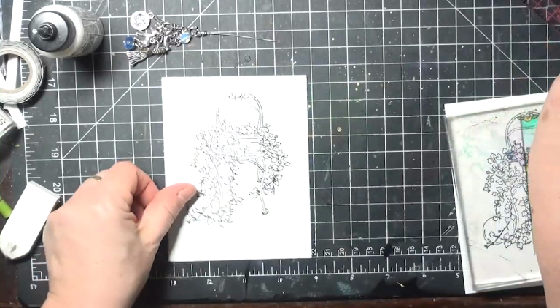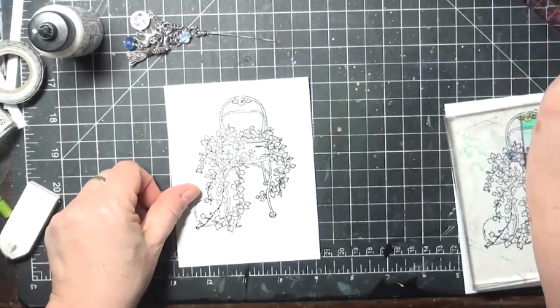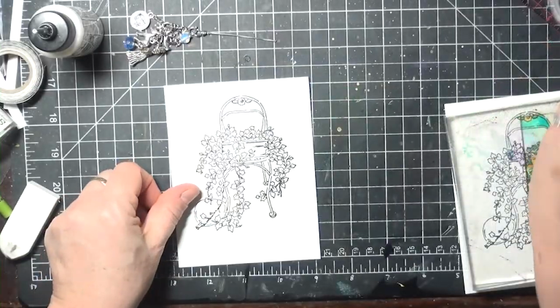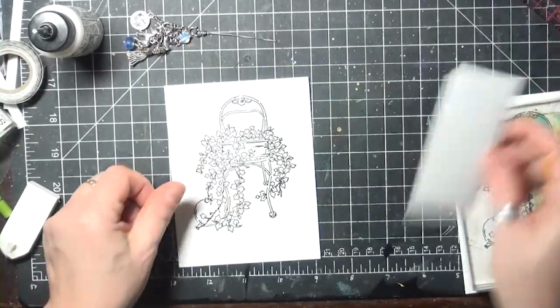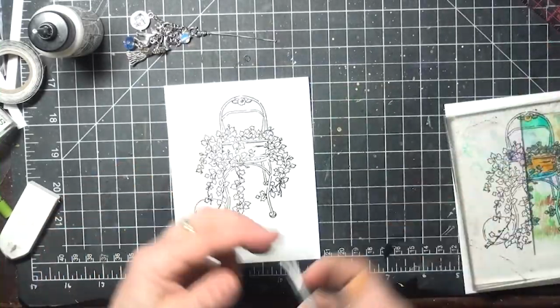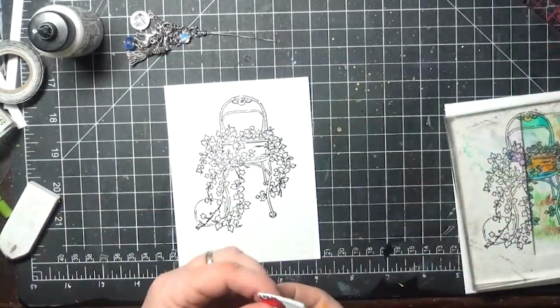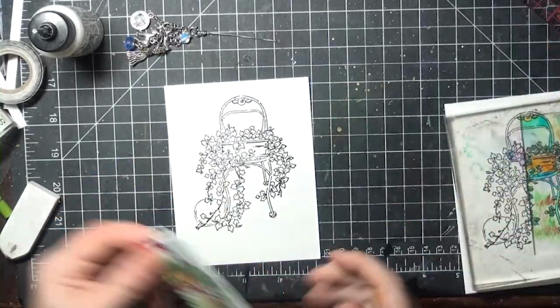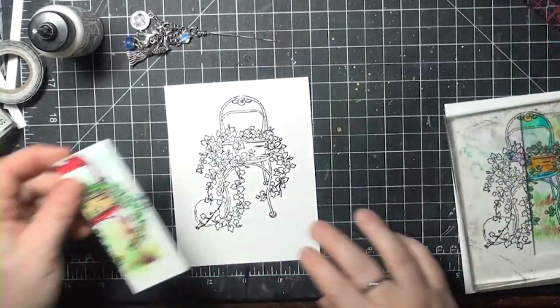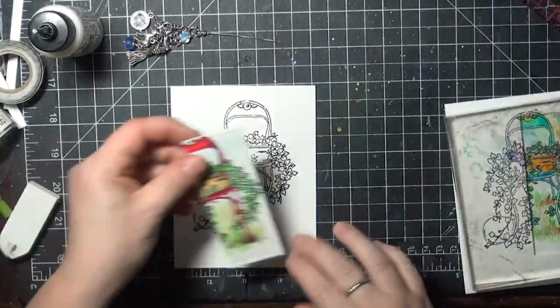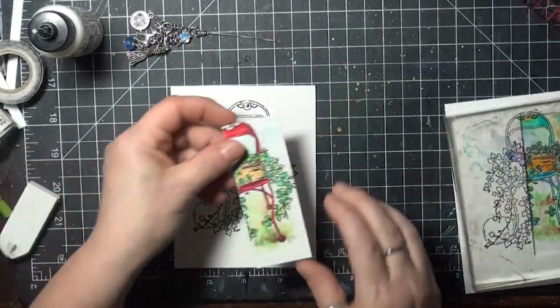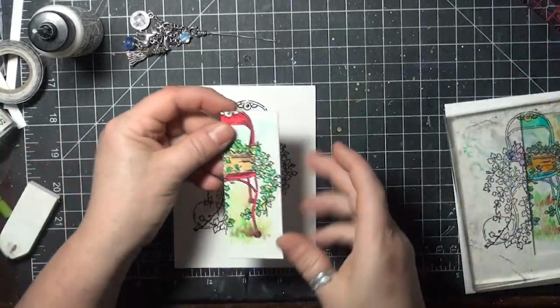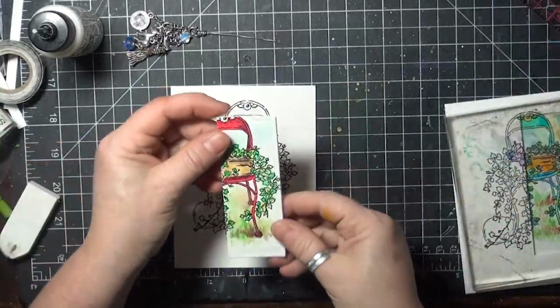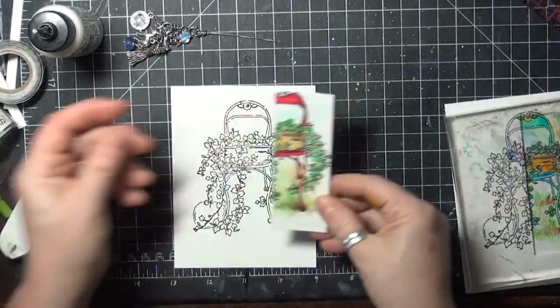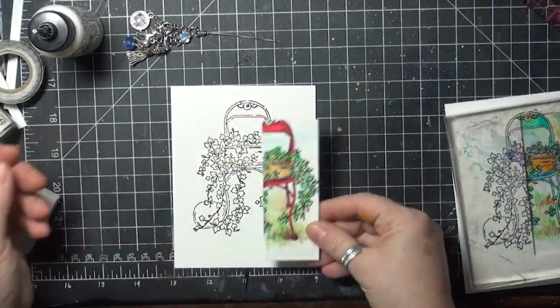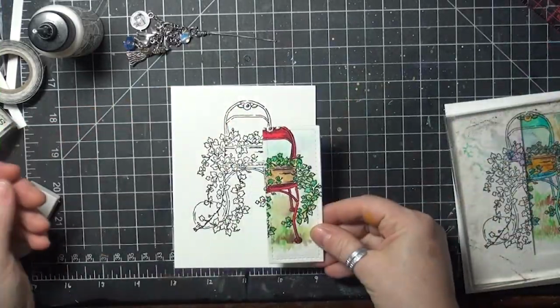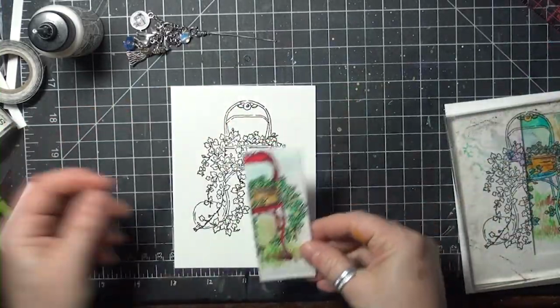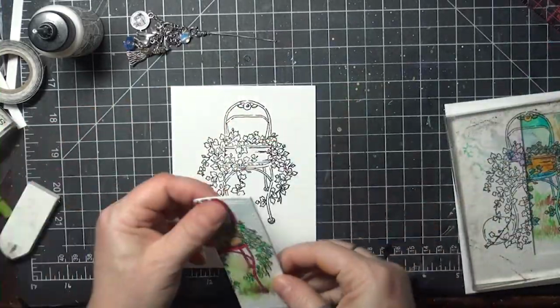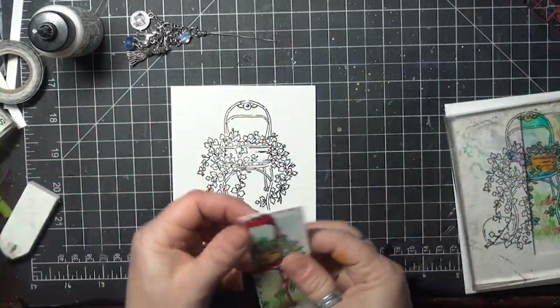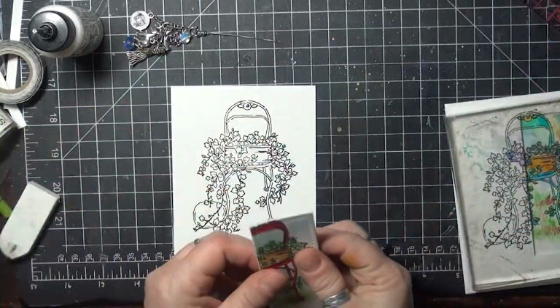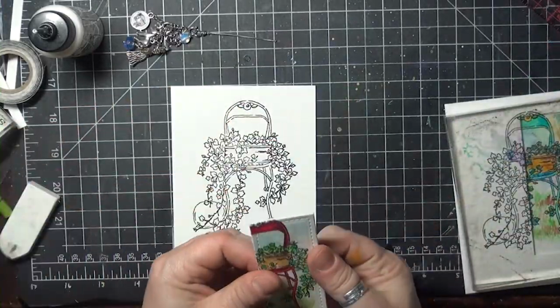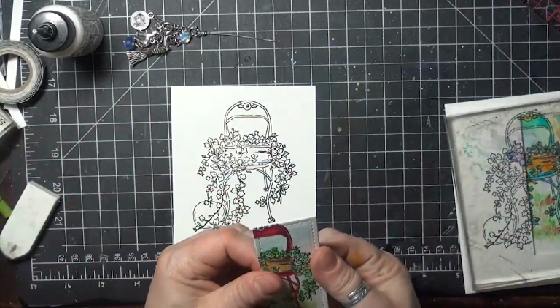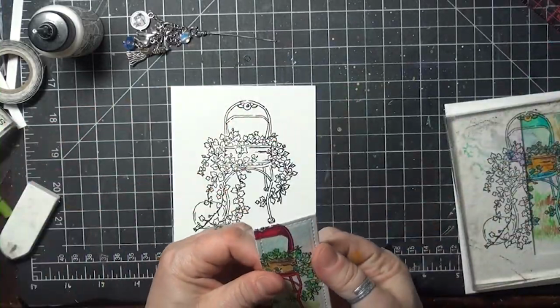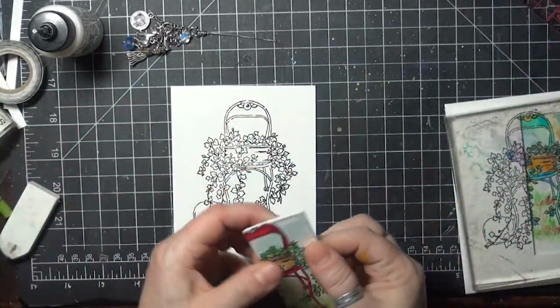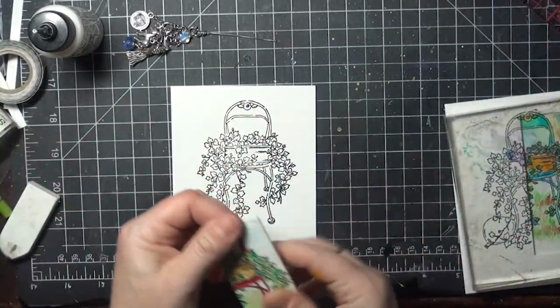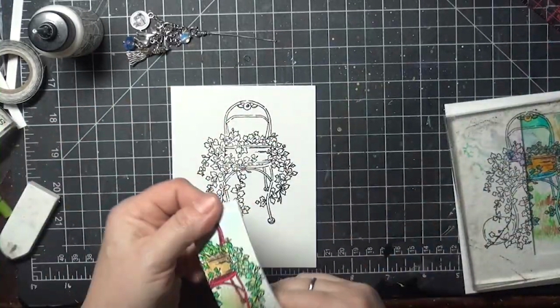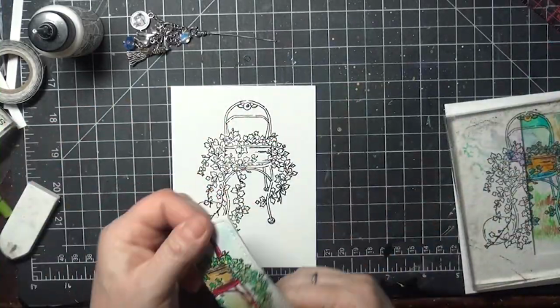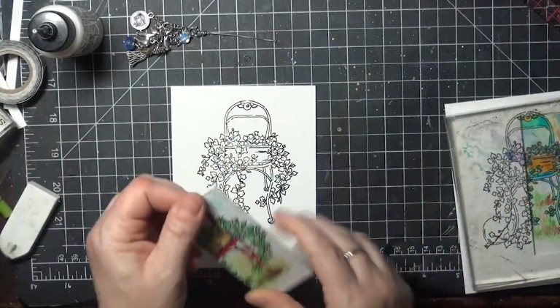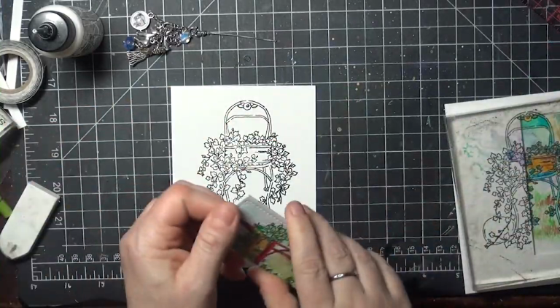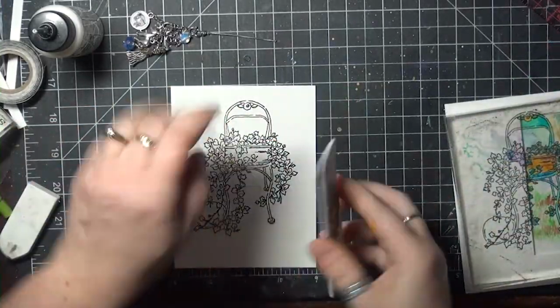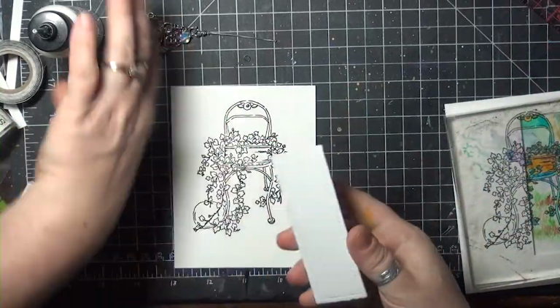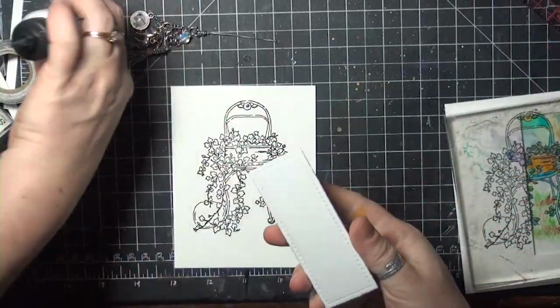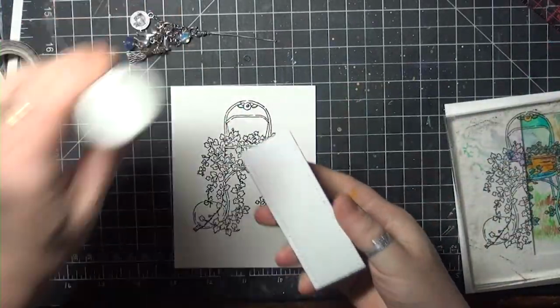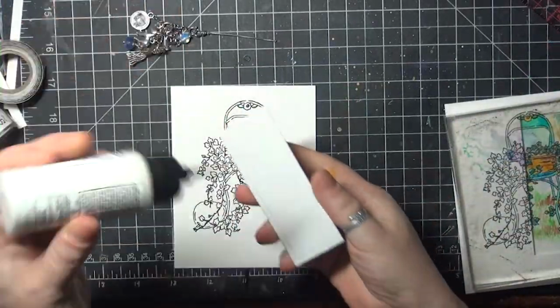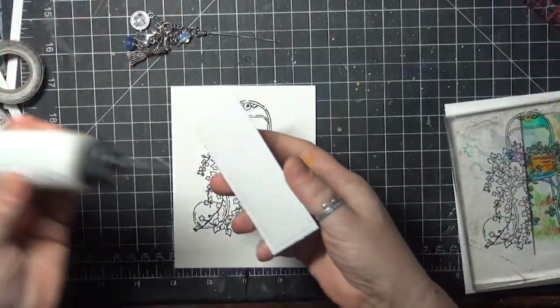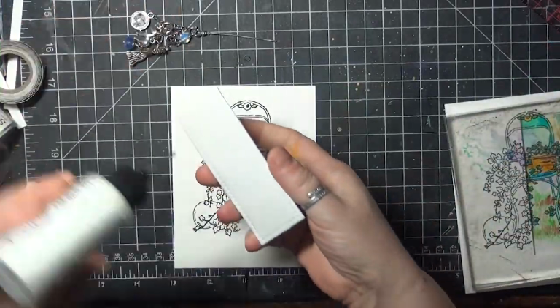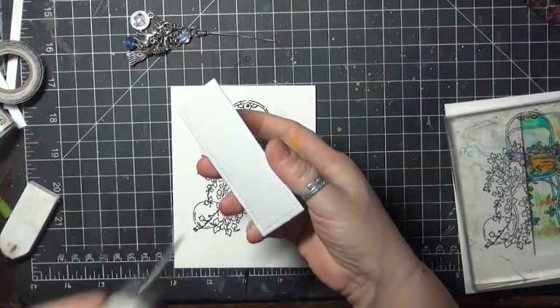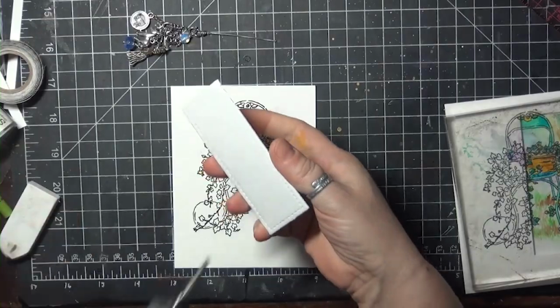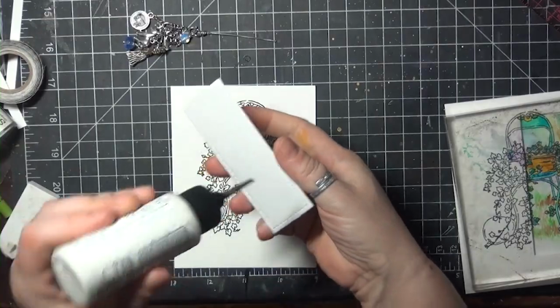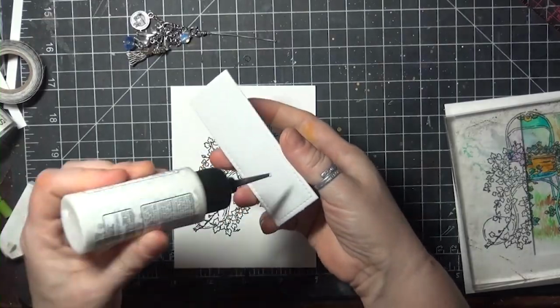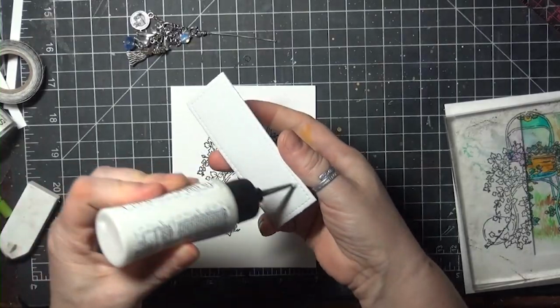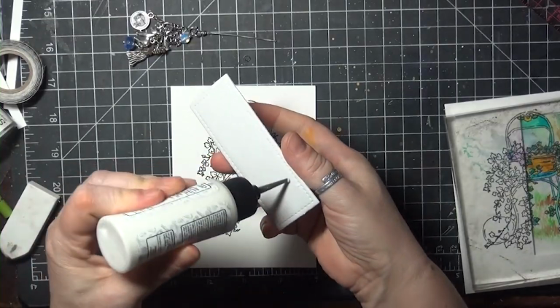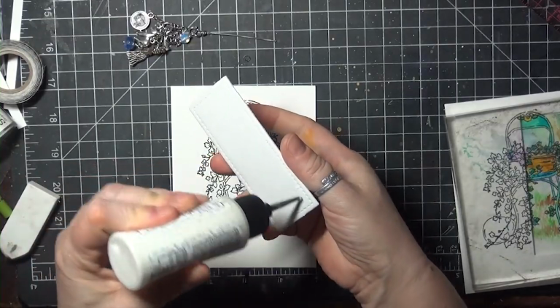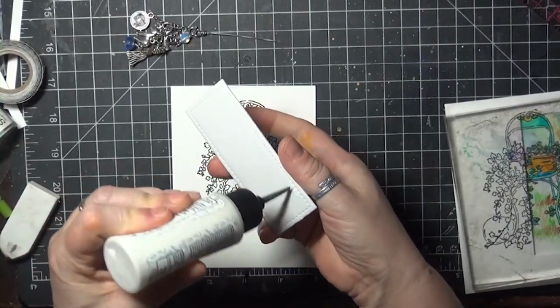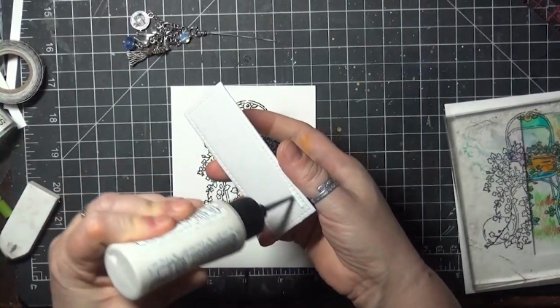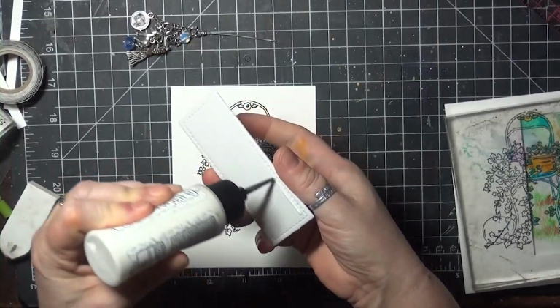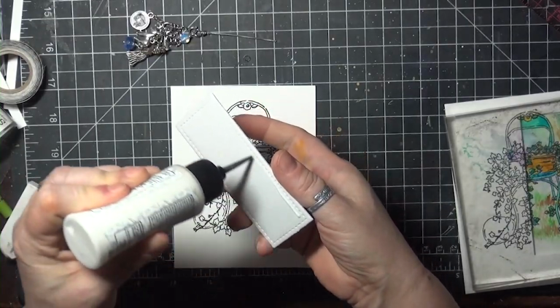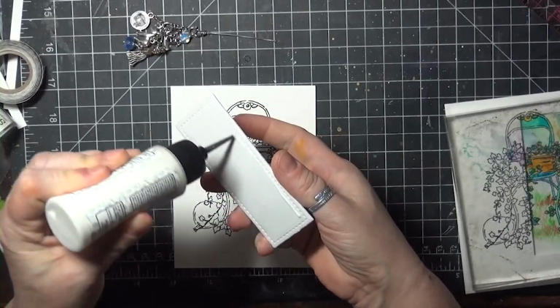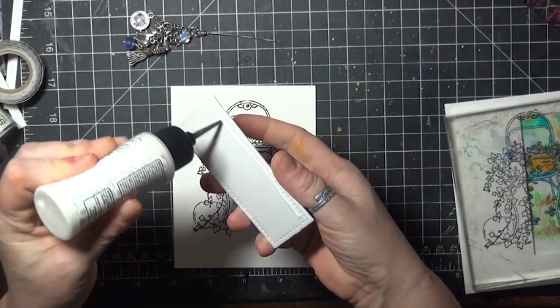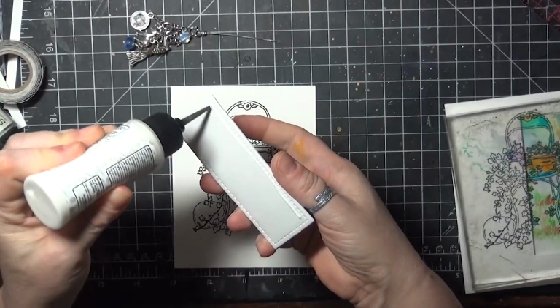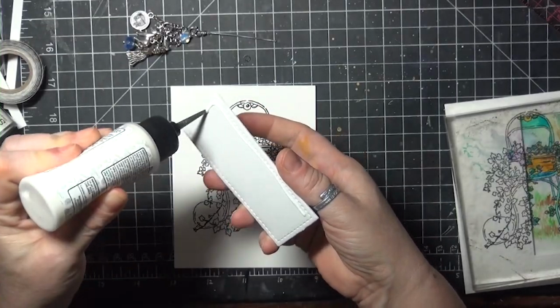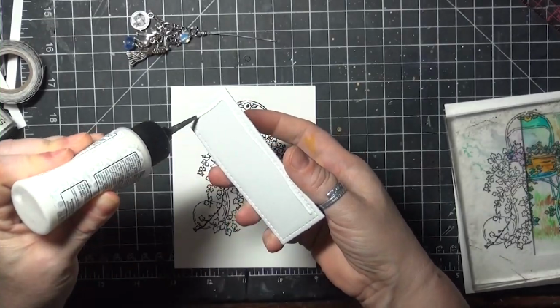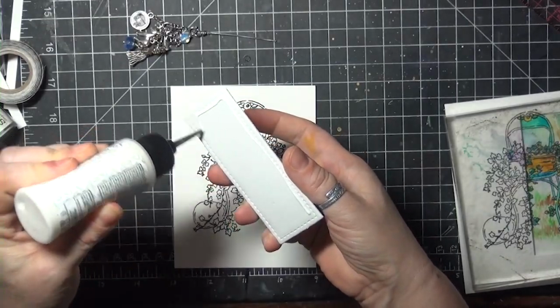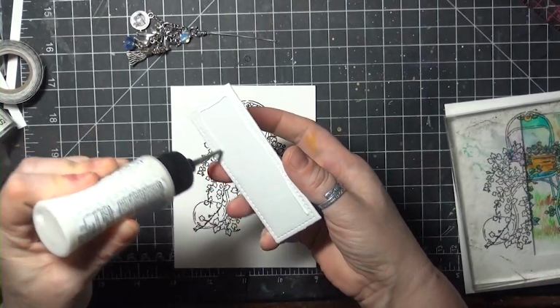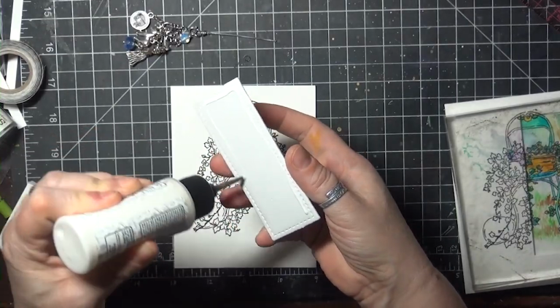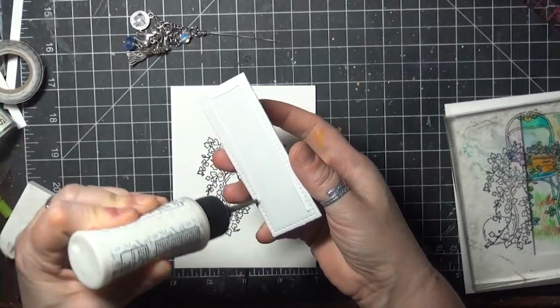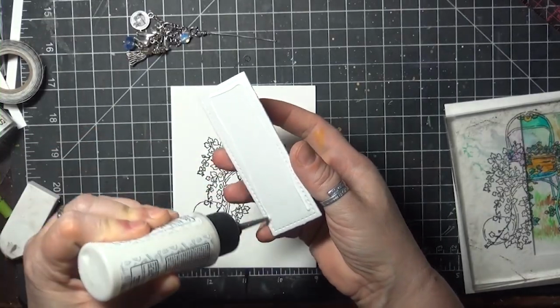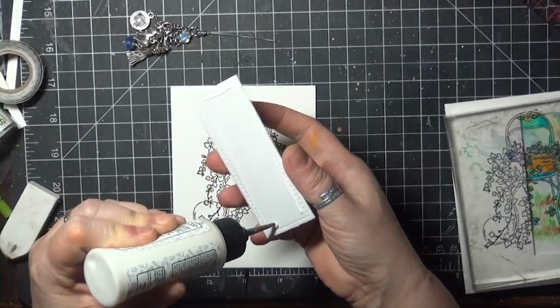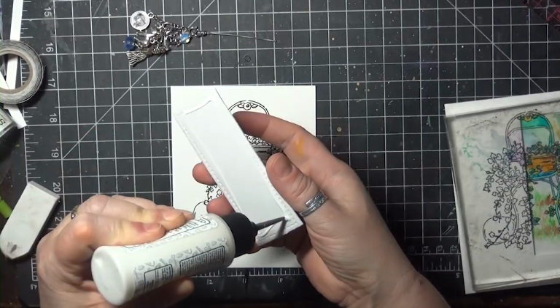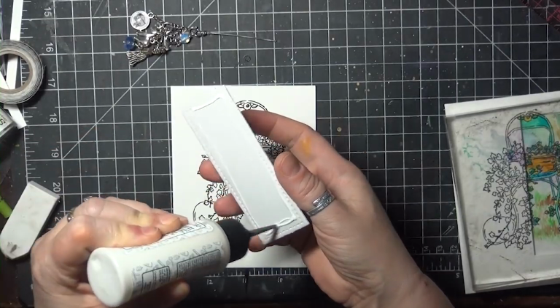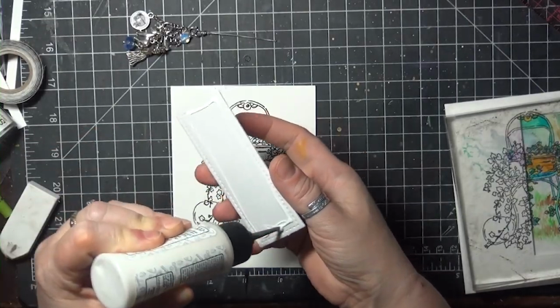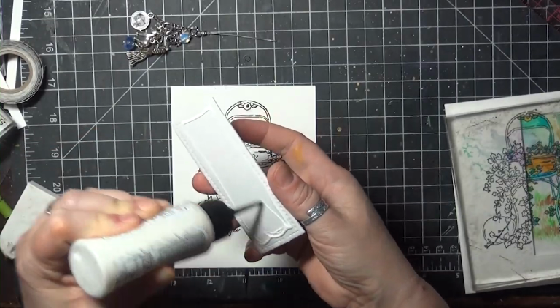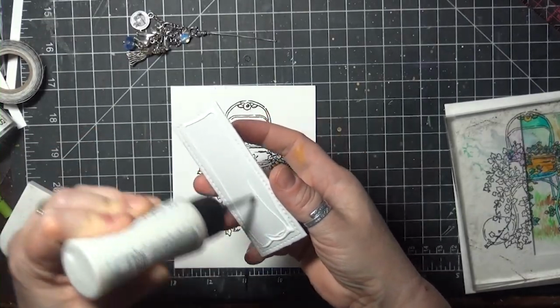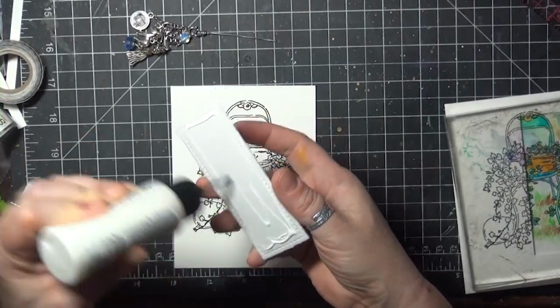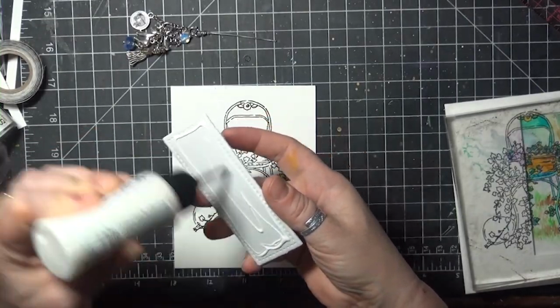For the second card, take the third stamped panel and glue on the colored die cut, lining it up with the image like we did before.